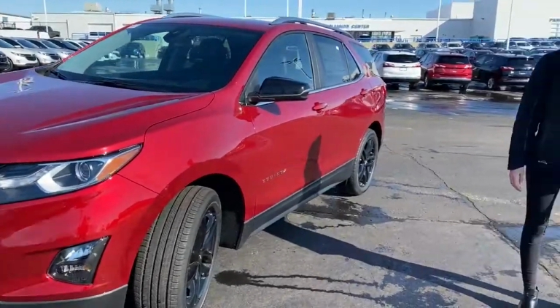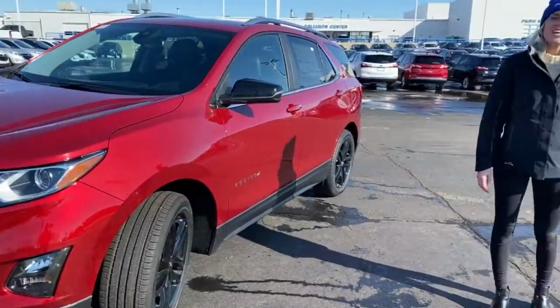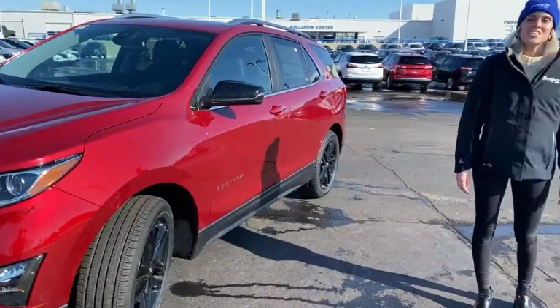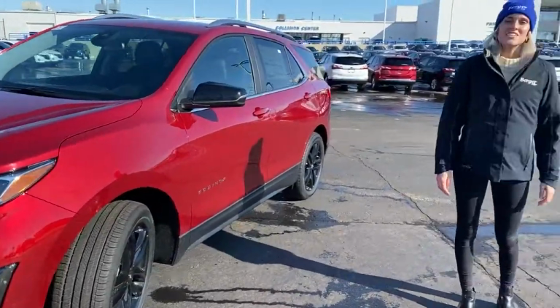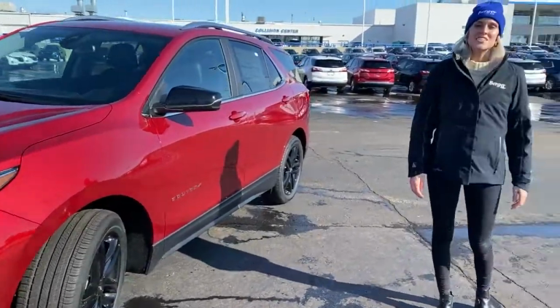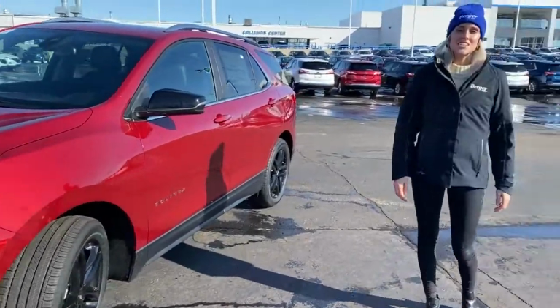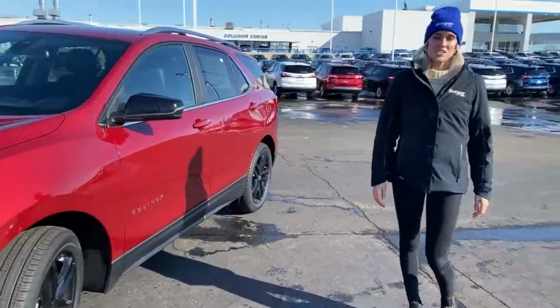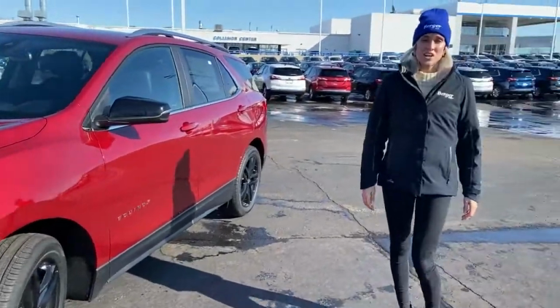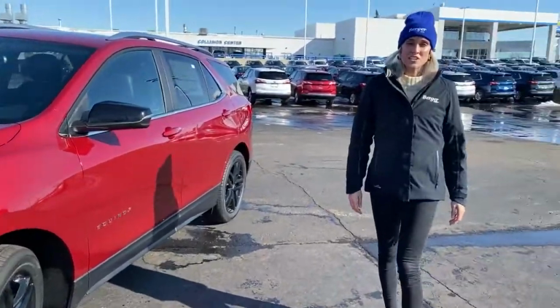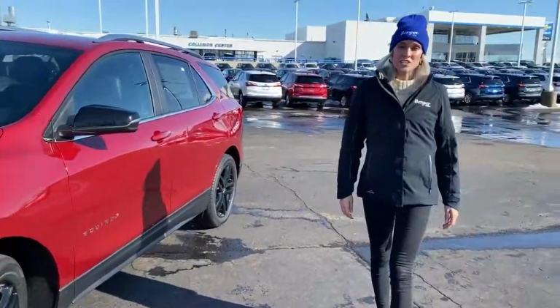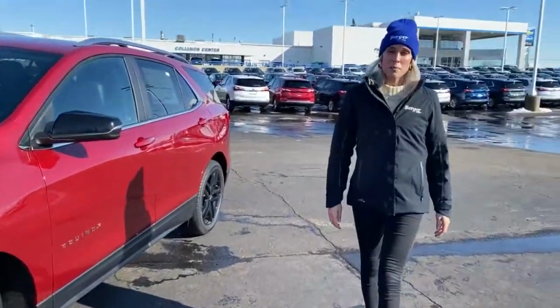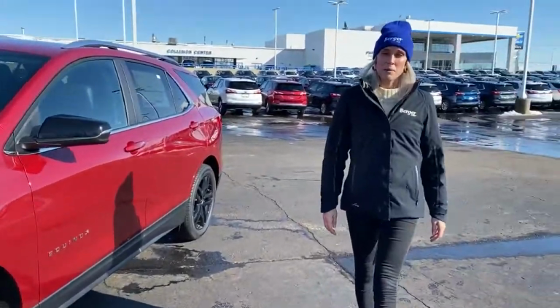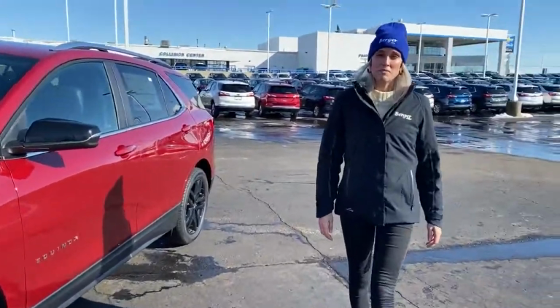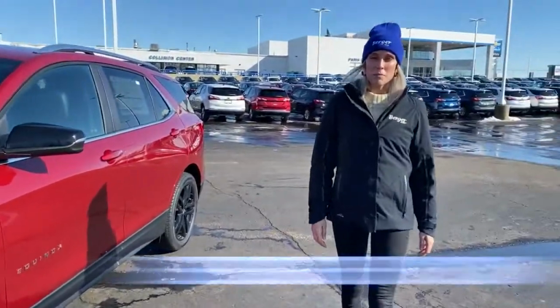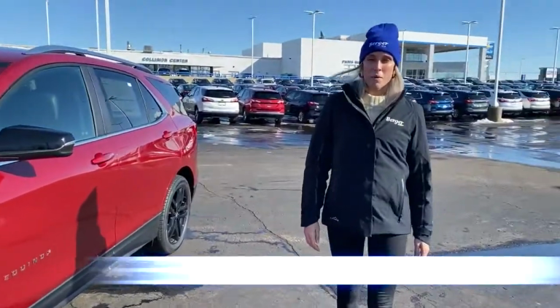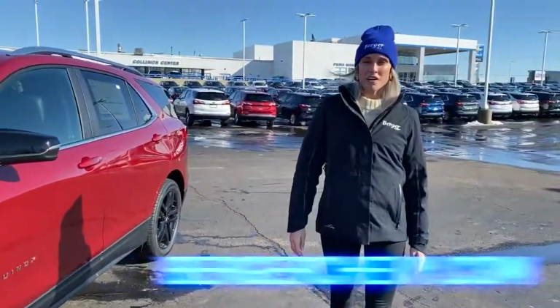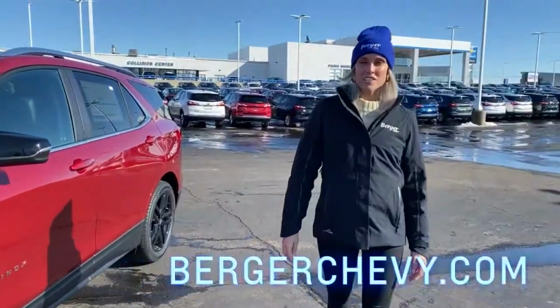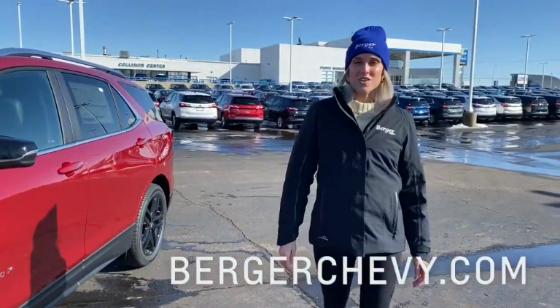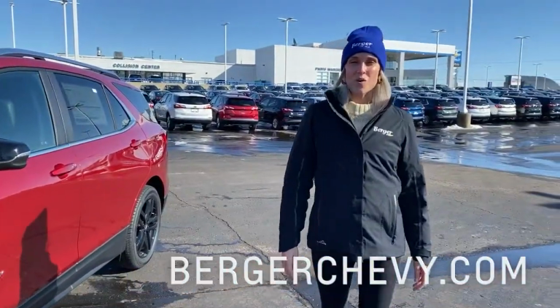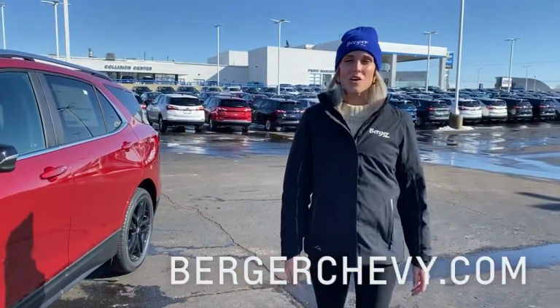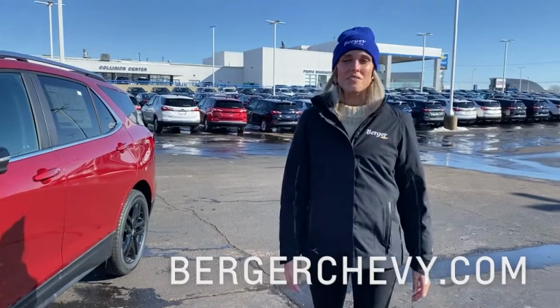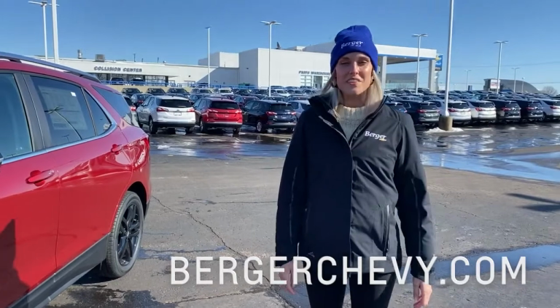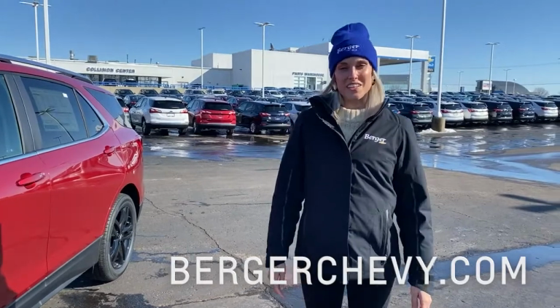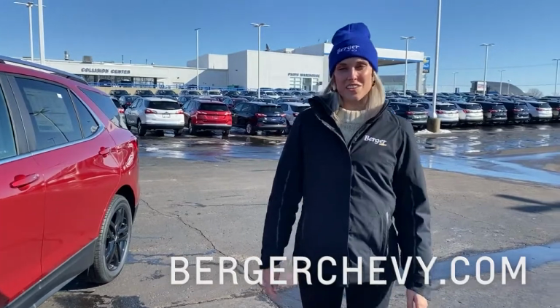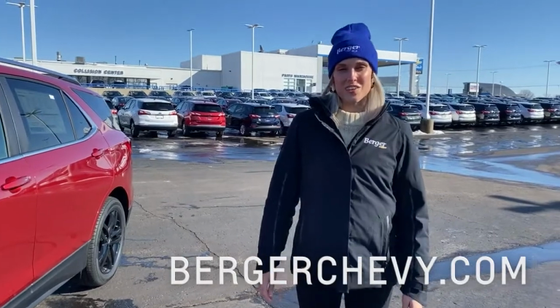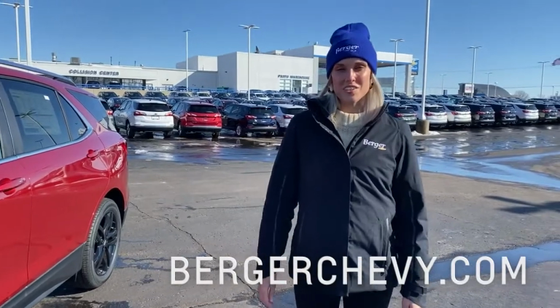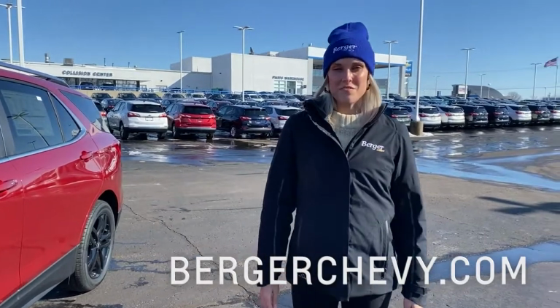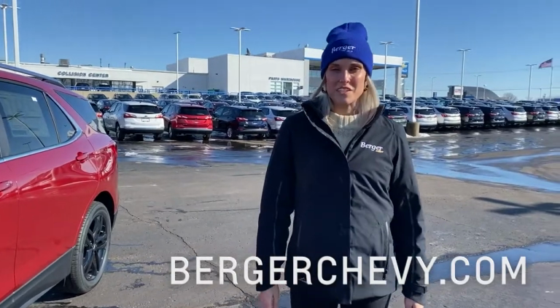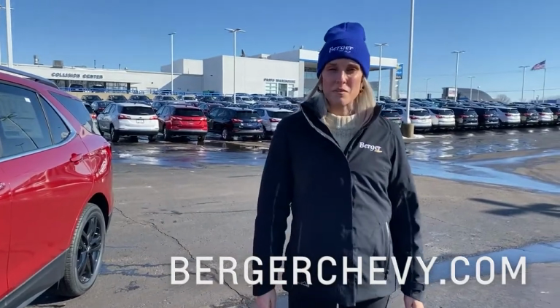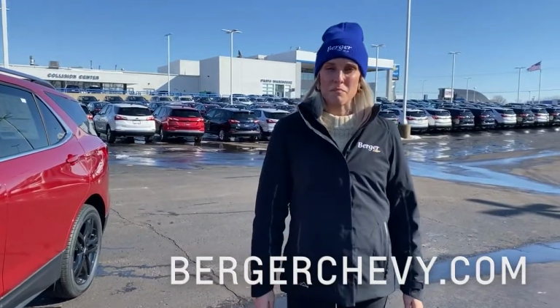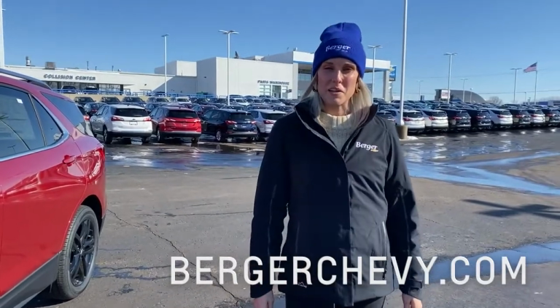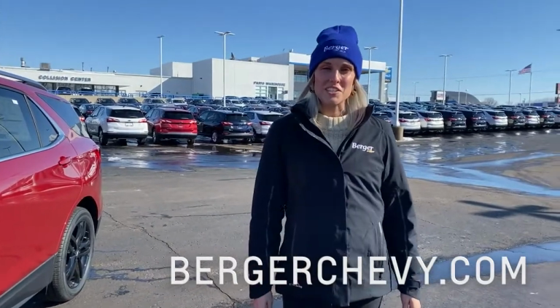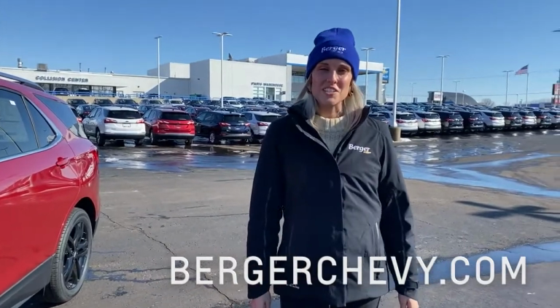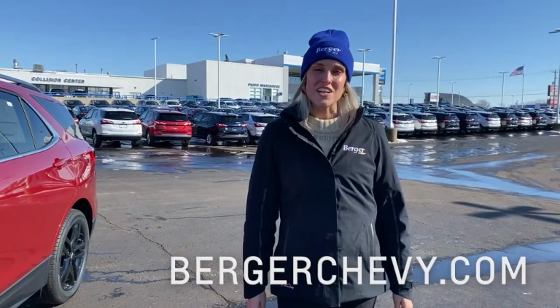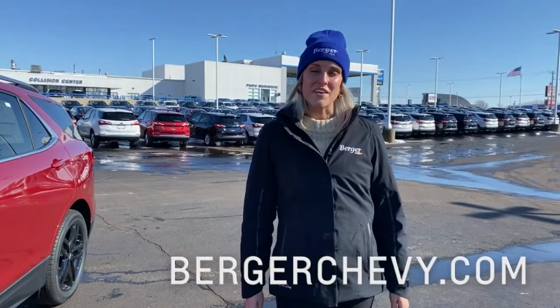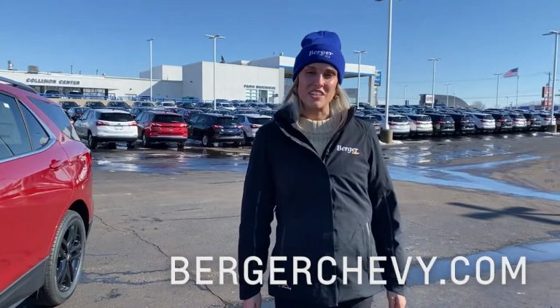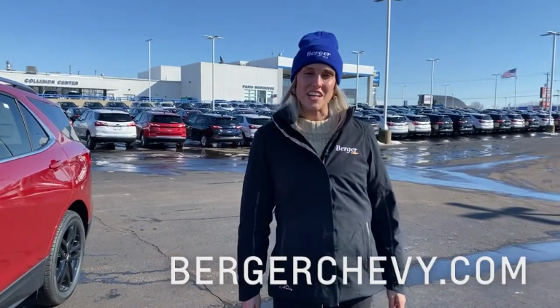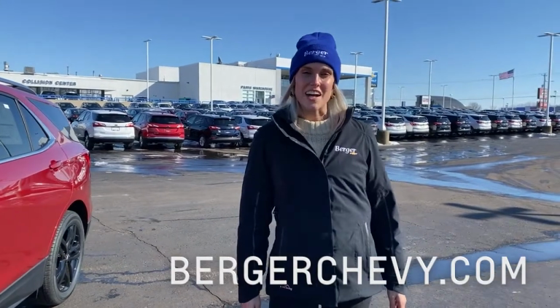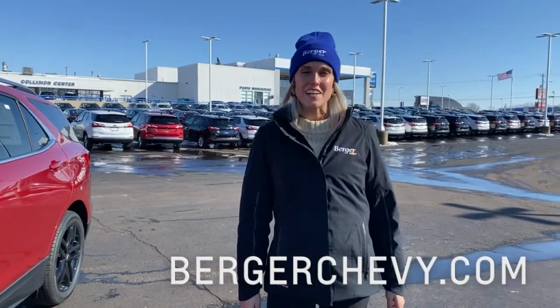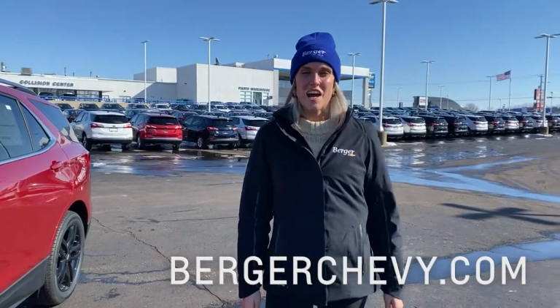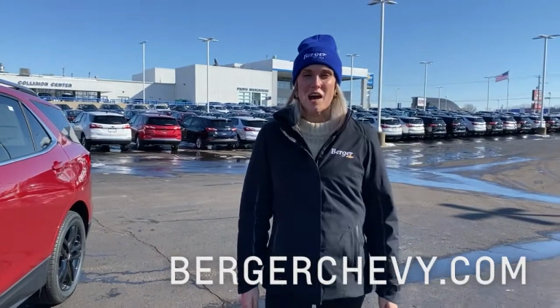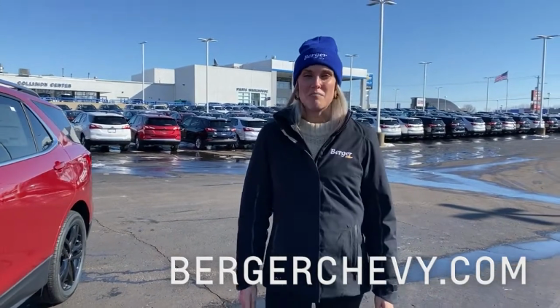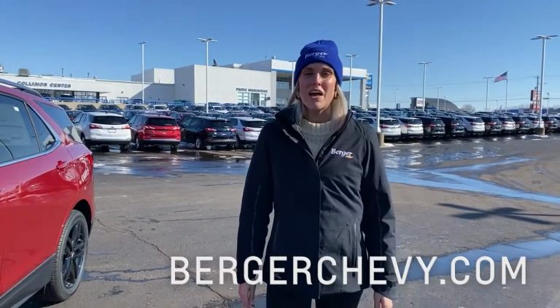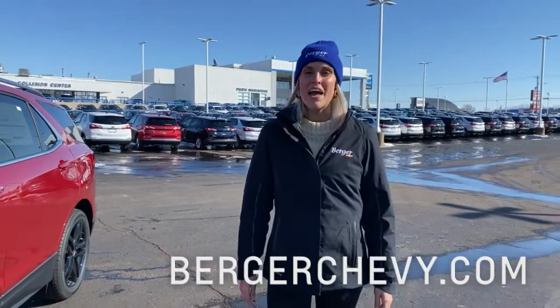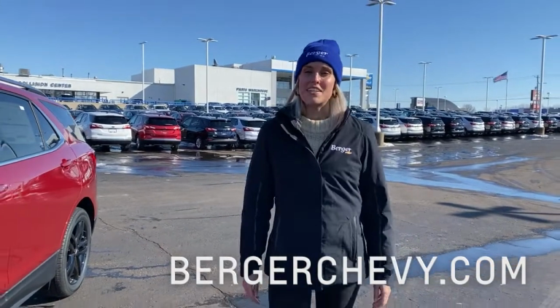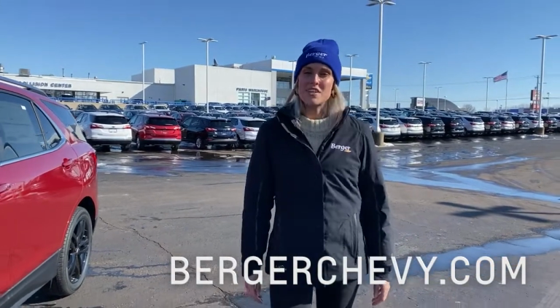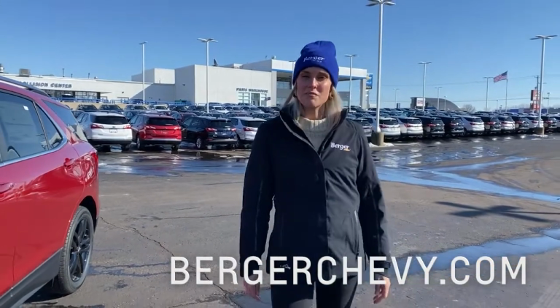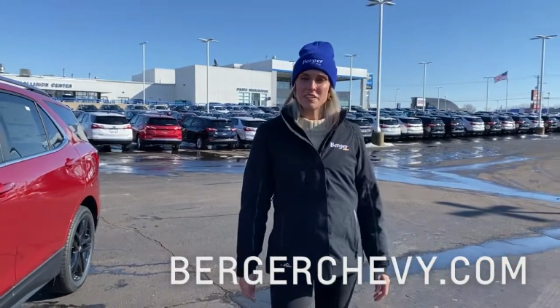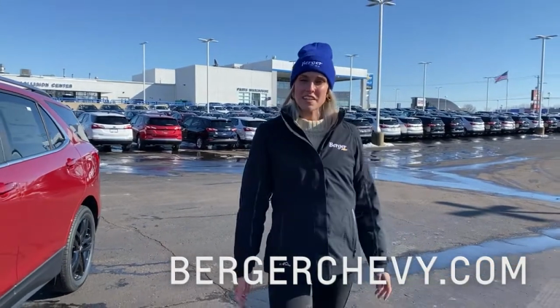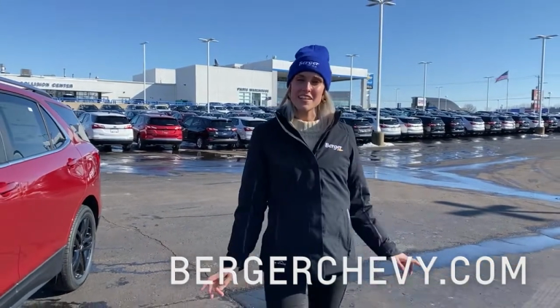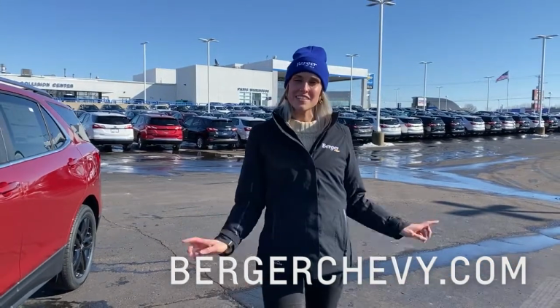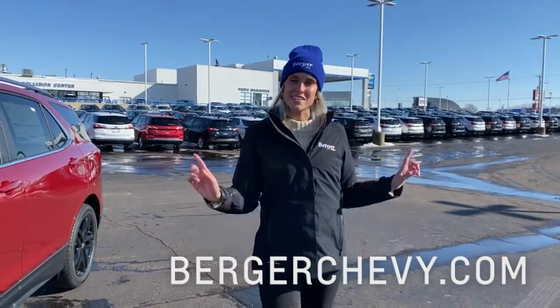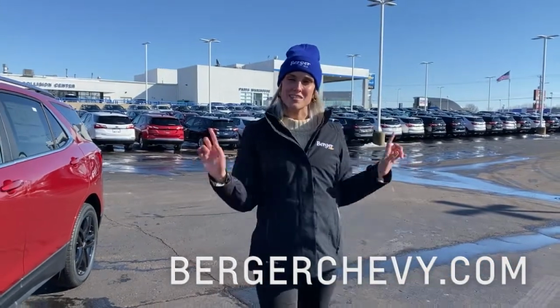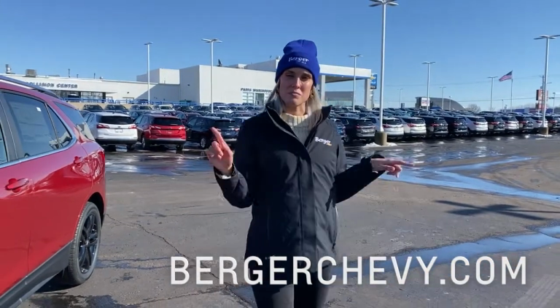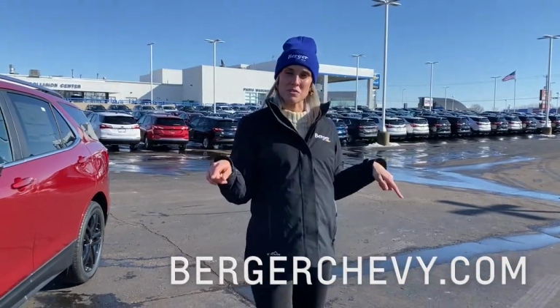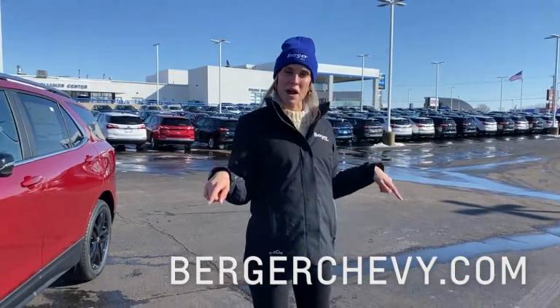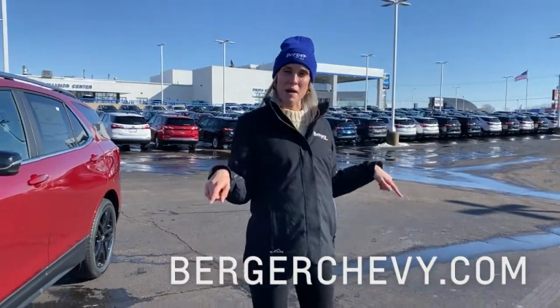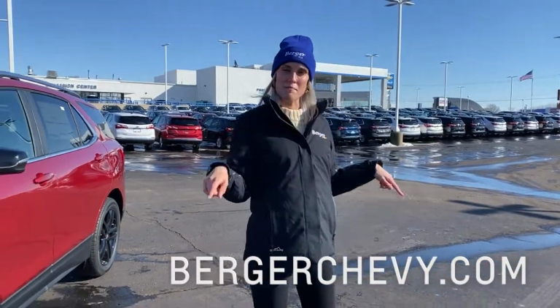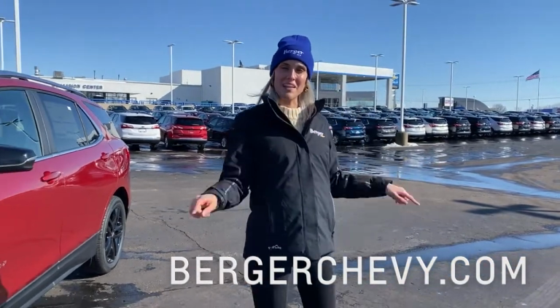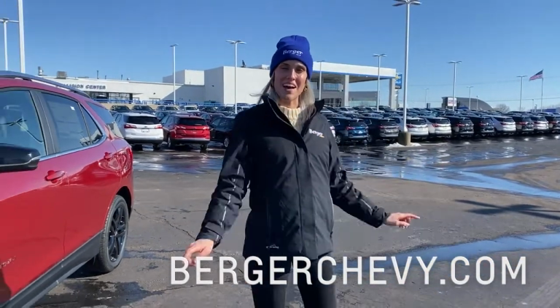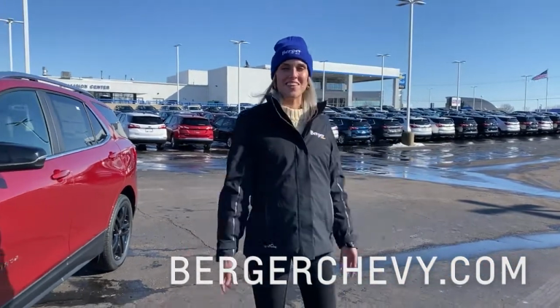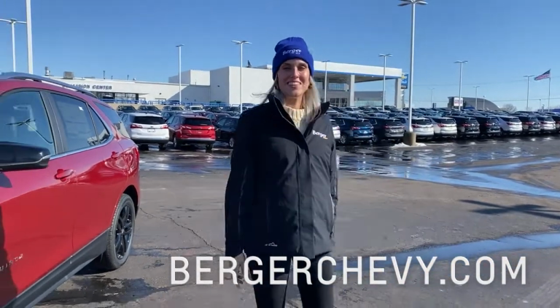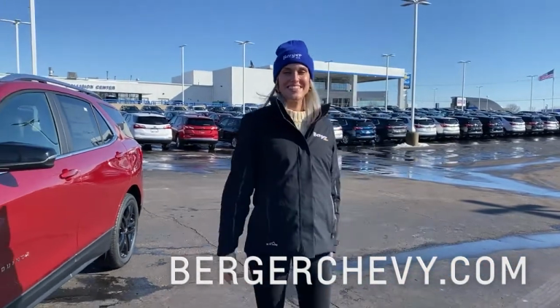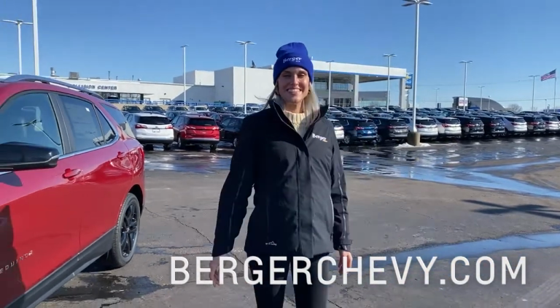To start shopping for parts or vehicles, visit BergerChevrolet.com and don't forget to subscribe below. I'll see you next time.